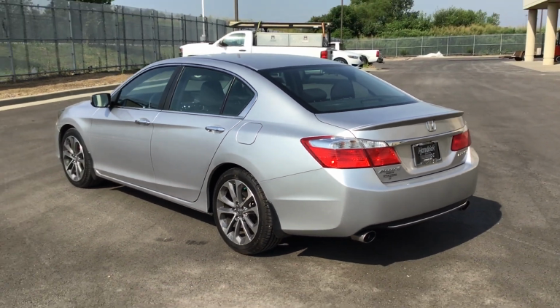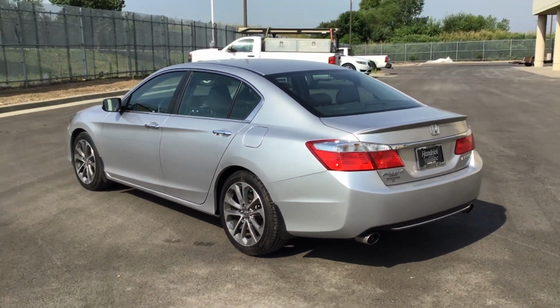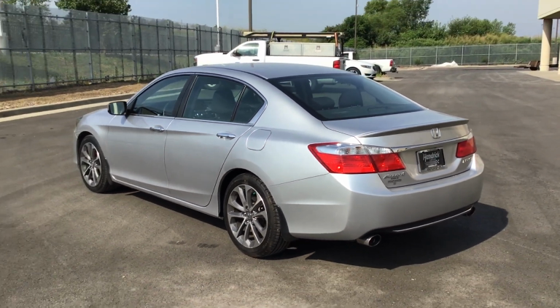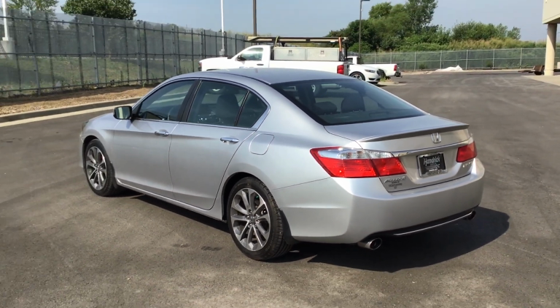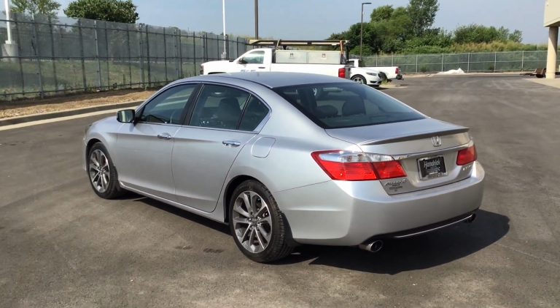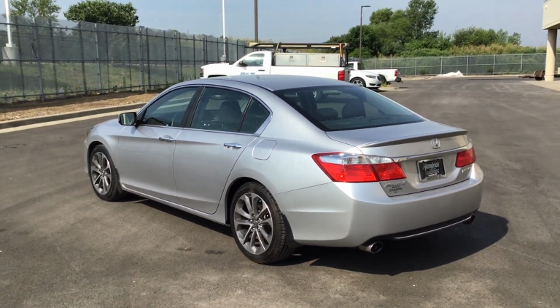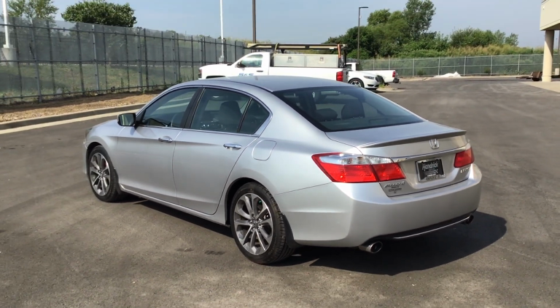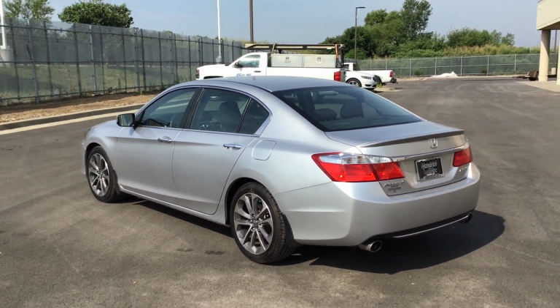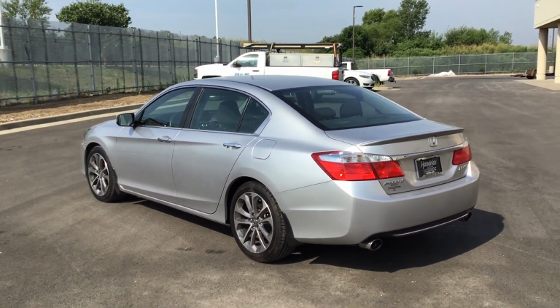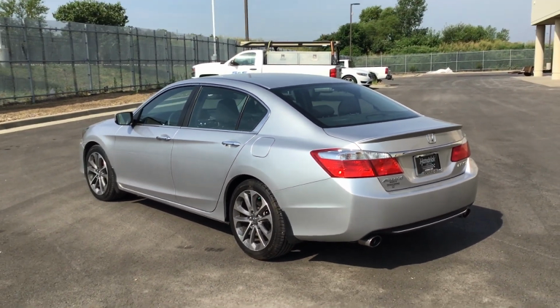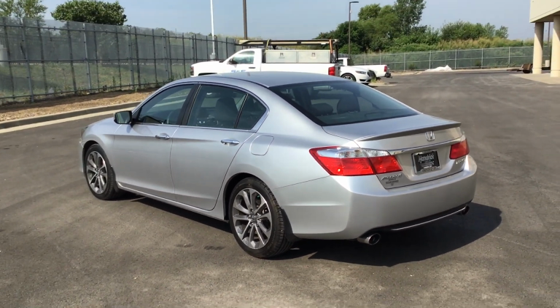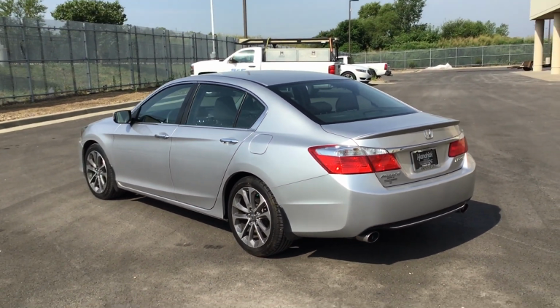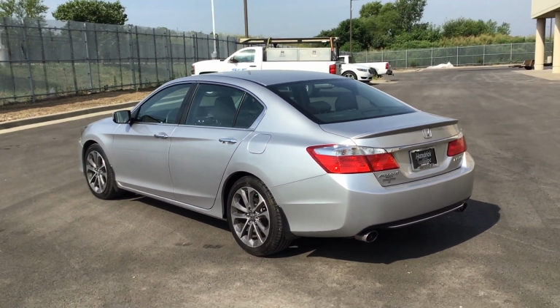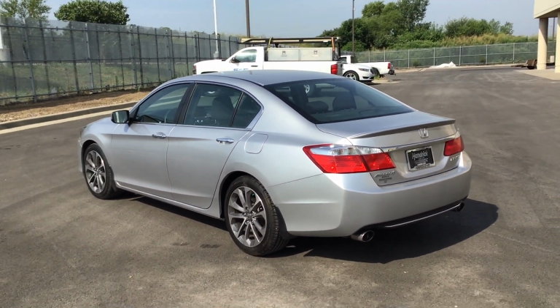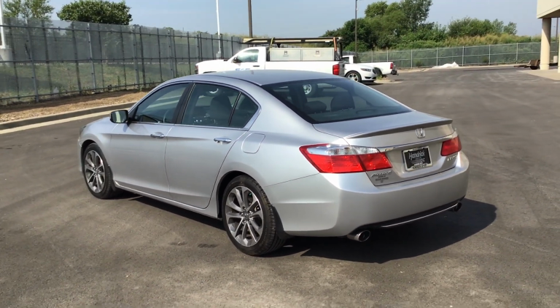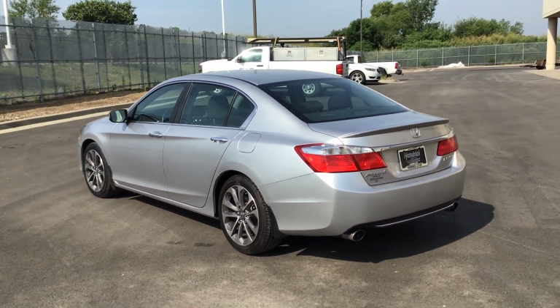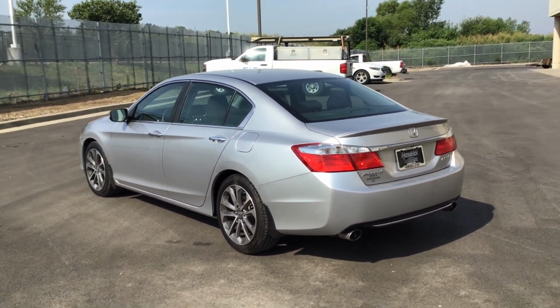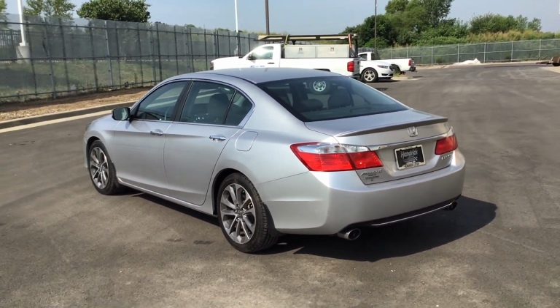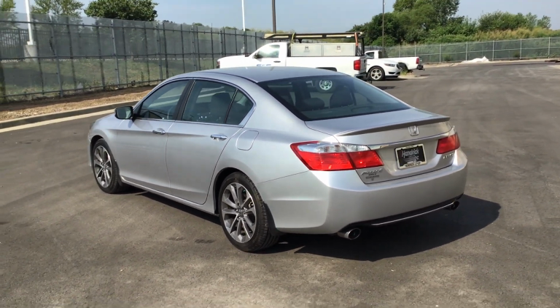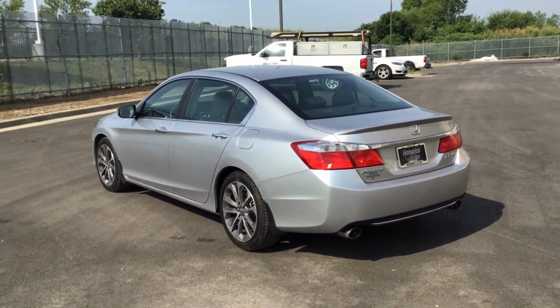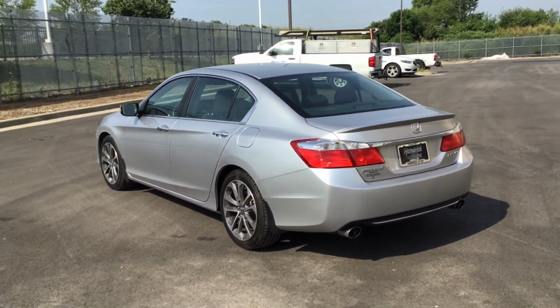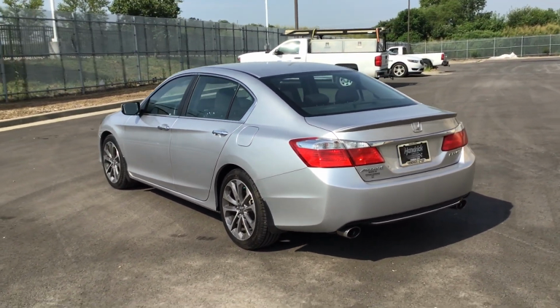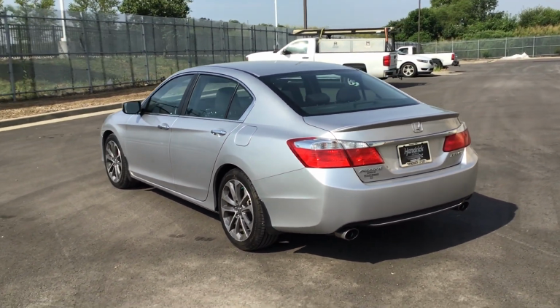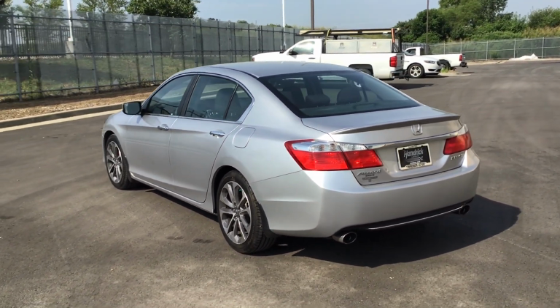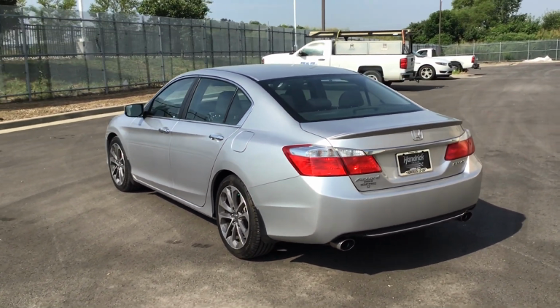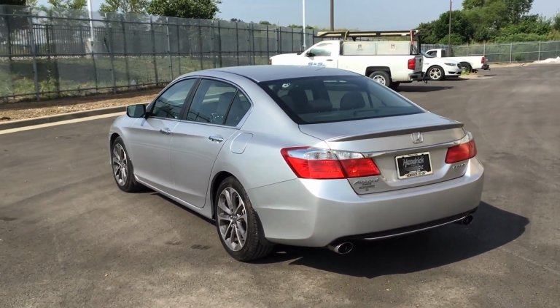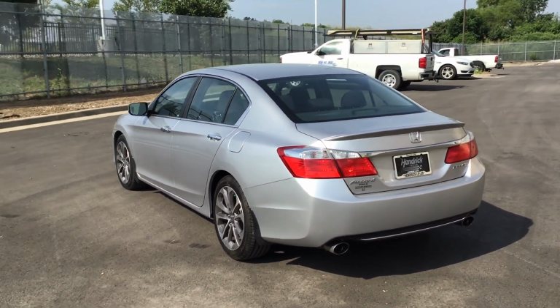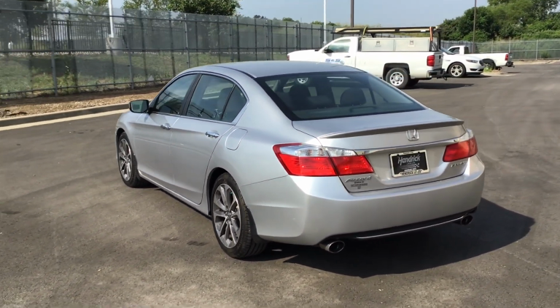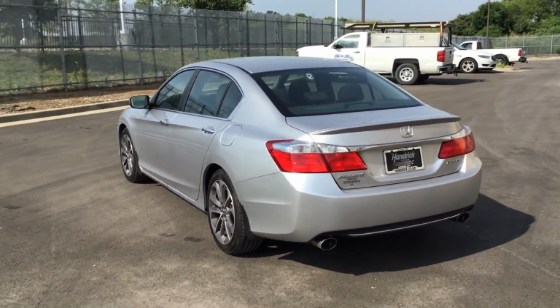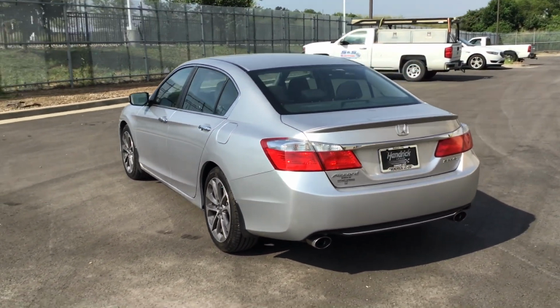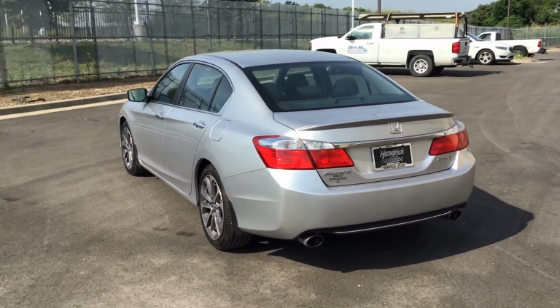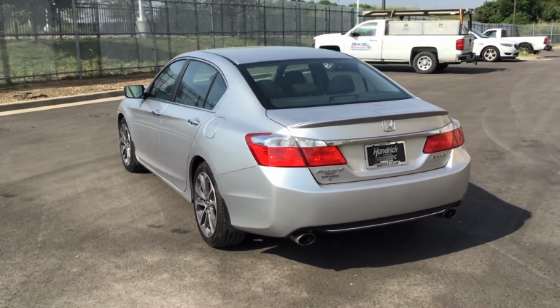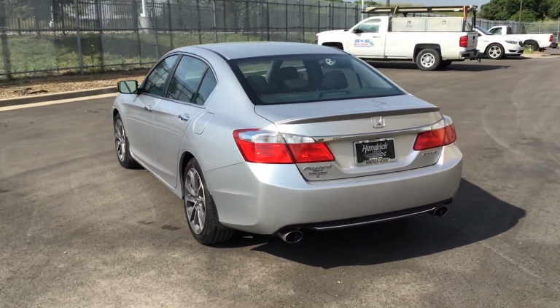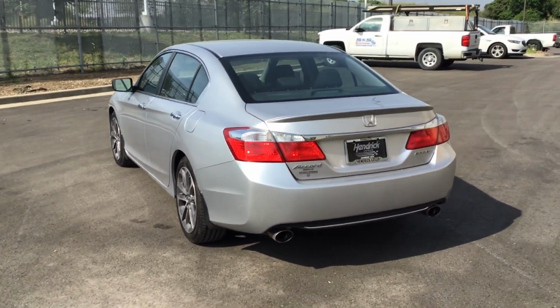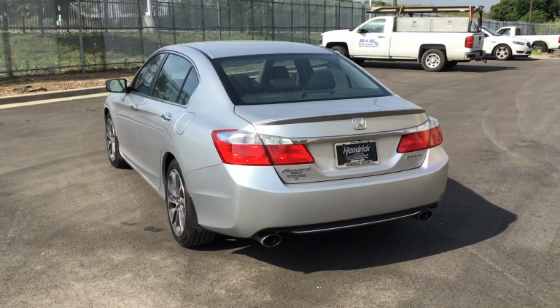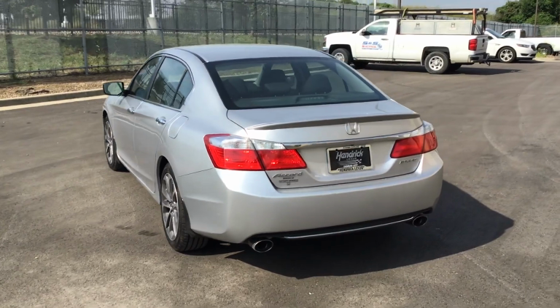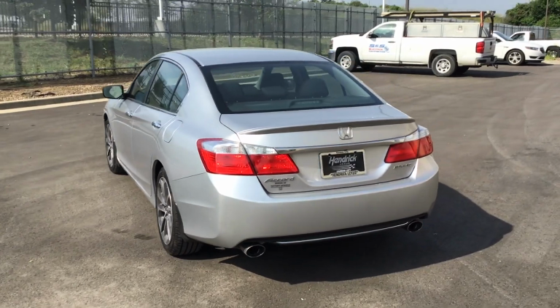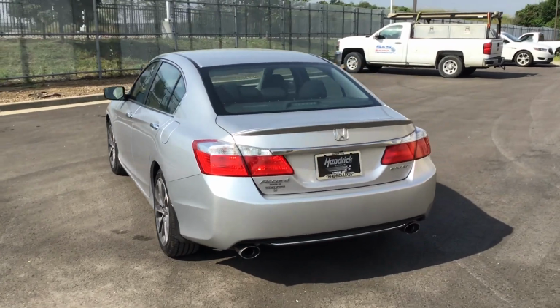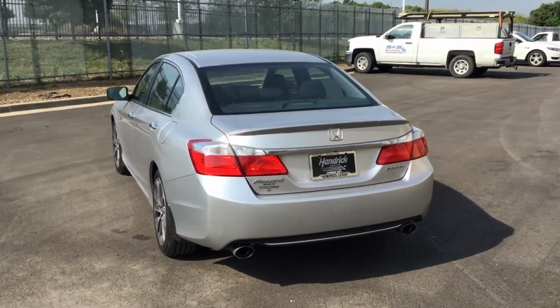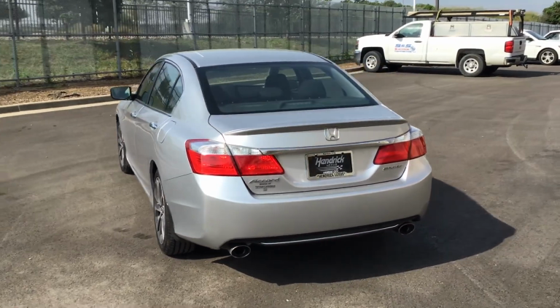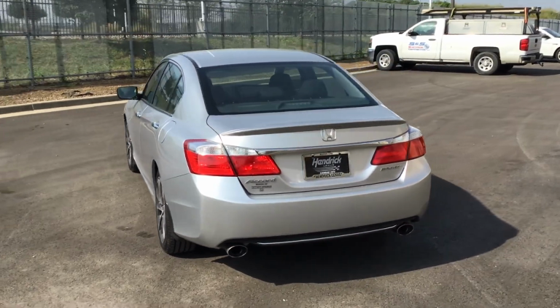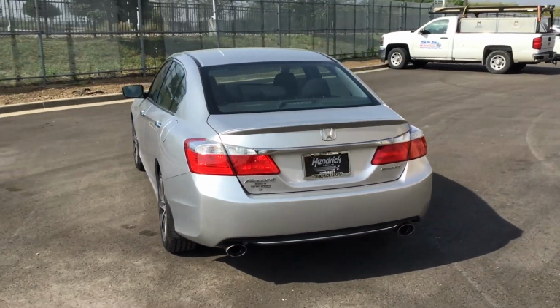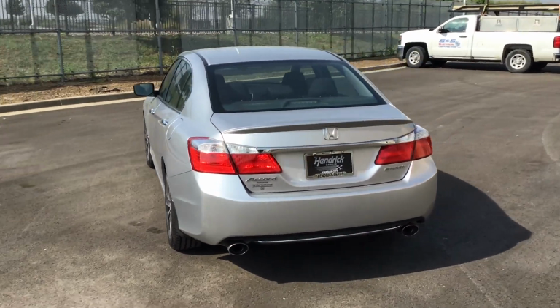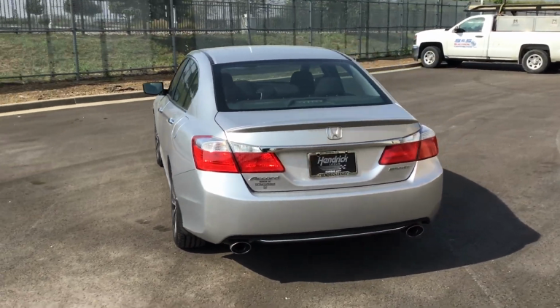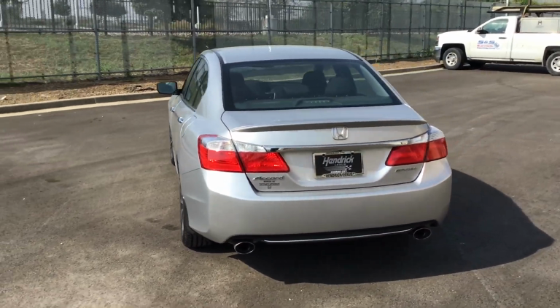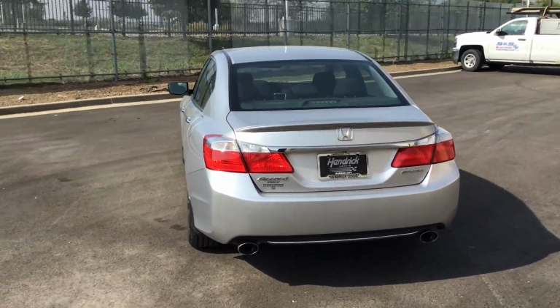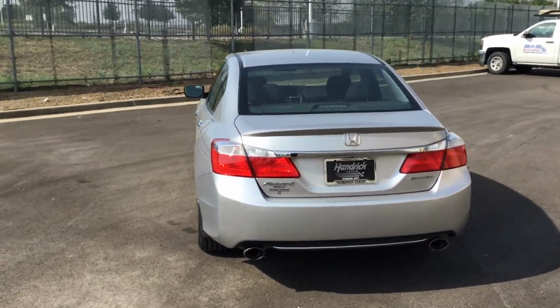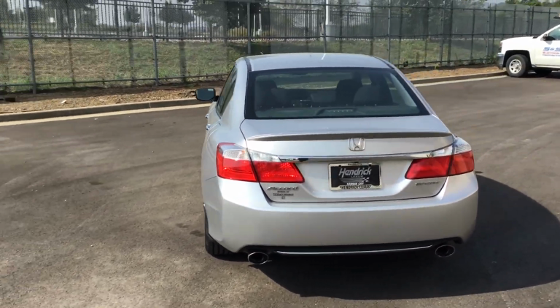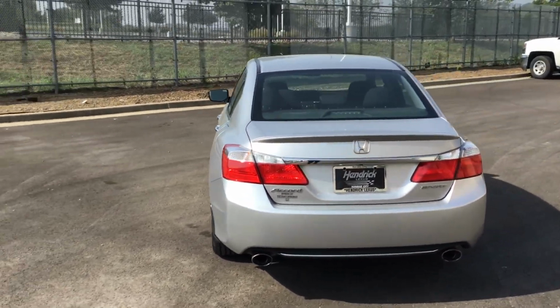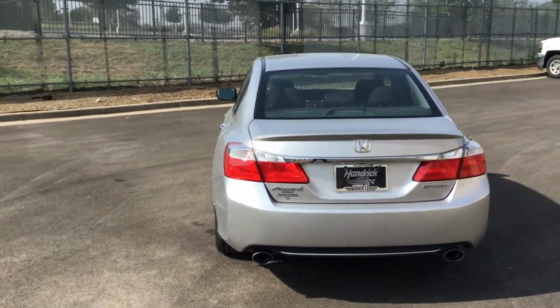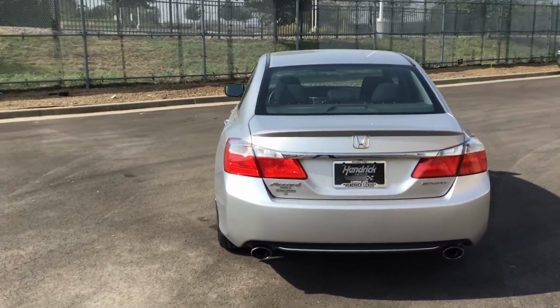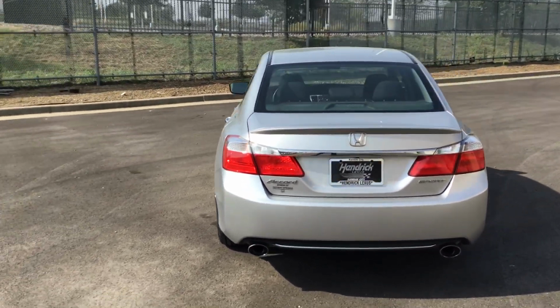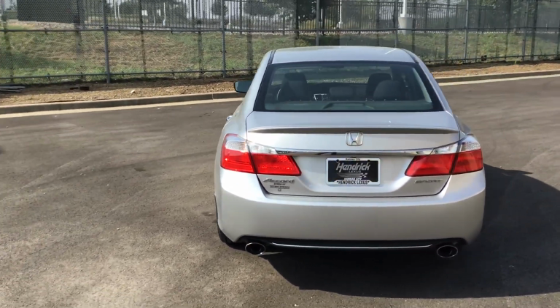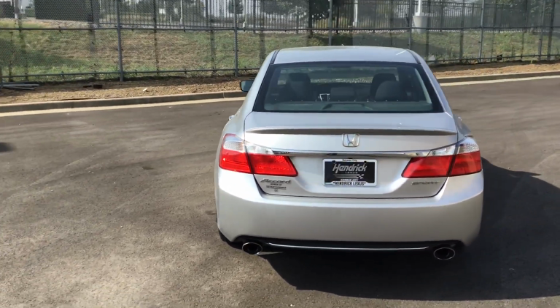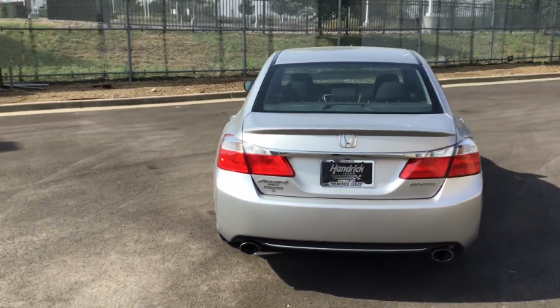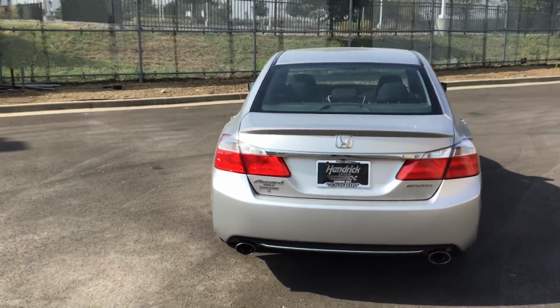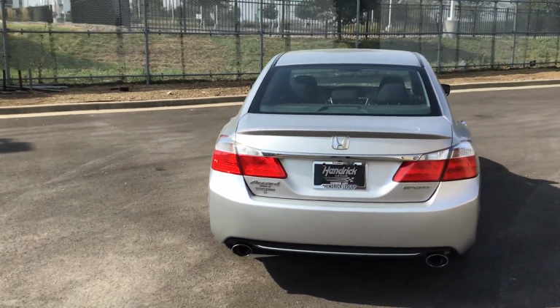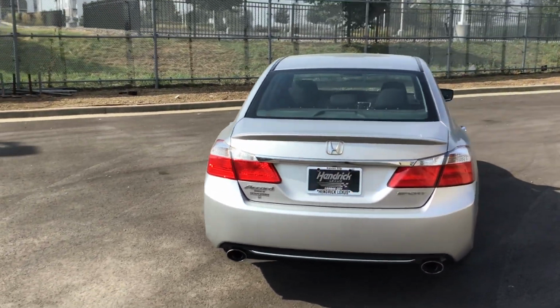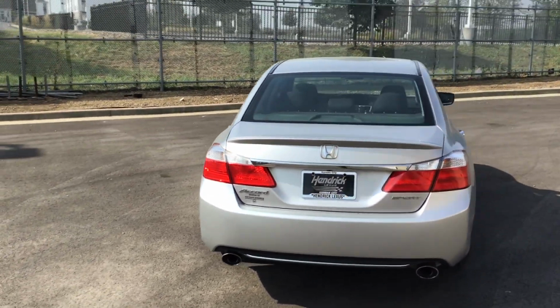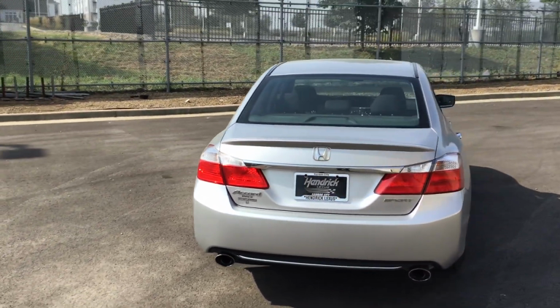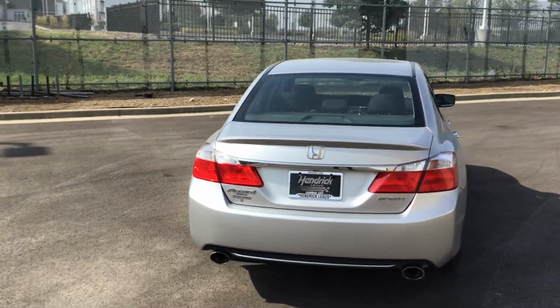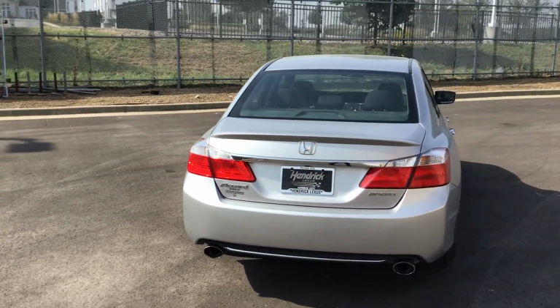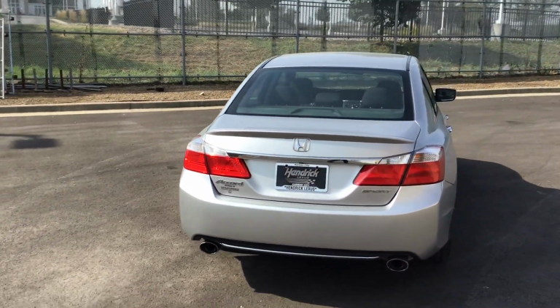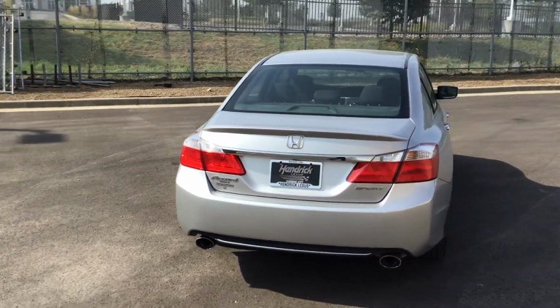It is a beautiful vehicle. It's in excellent condition. It drives great. I took it for a test drive myself and made sure everything was functioning well.